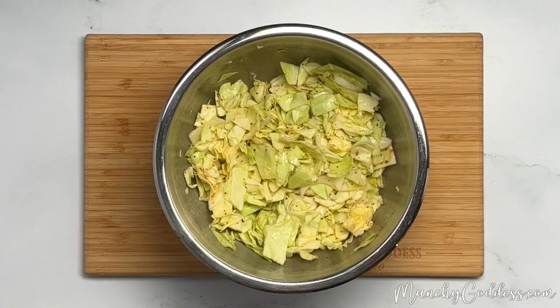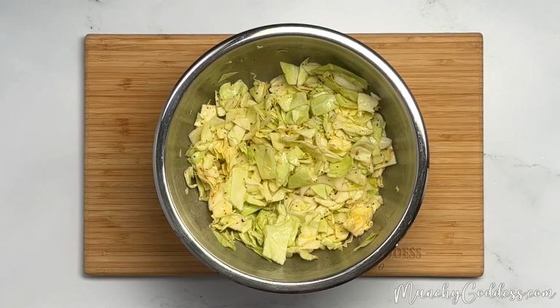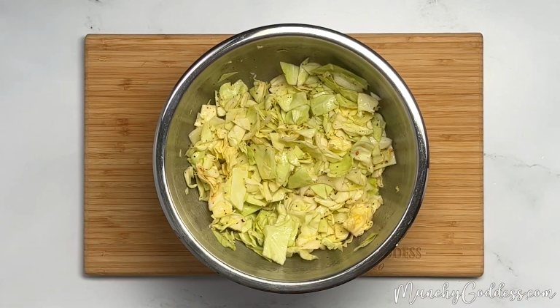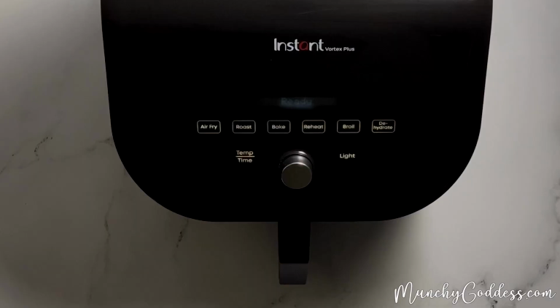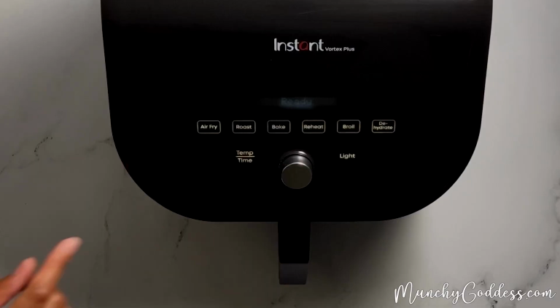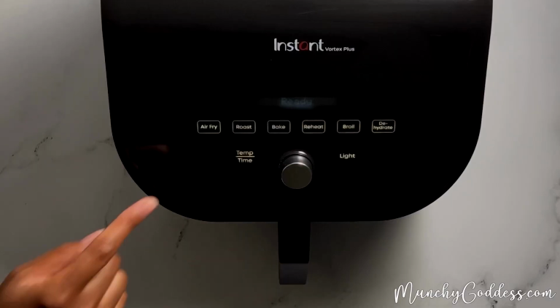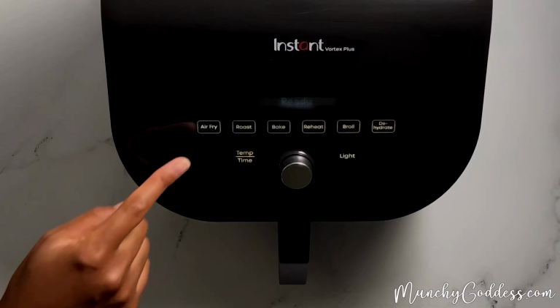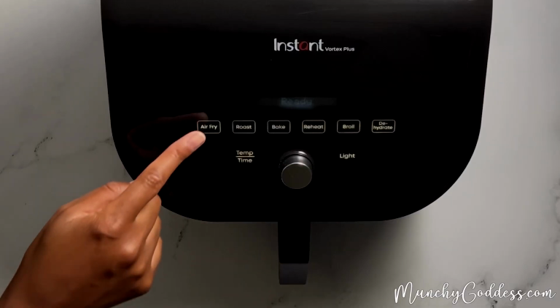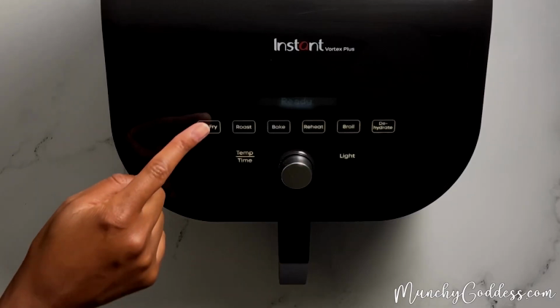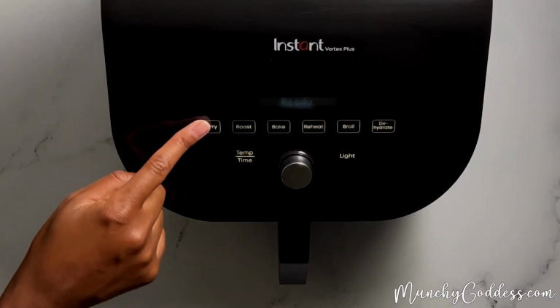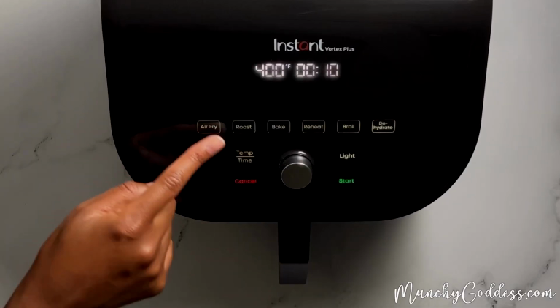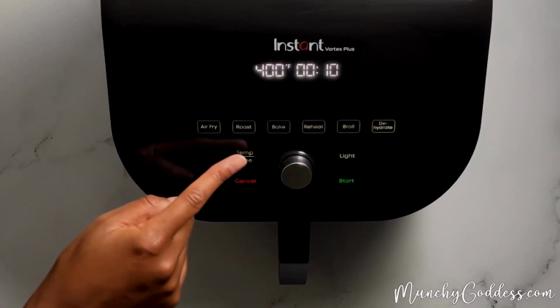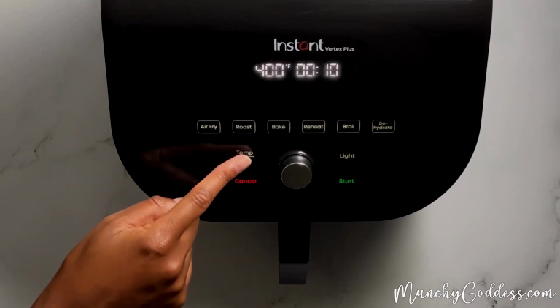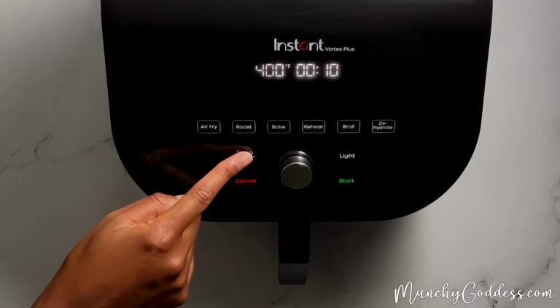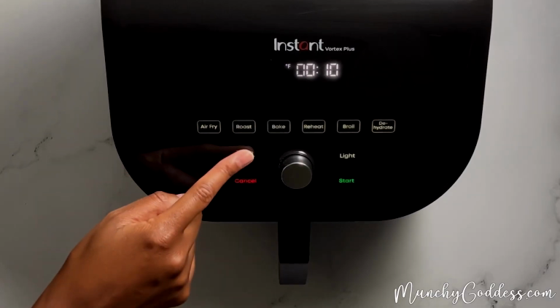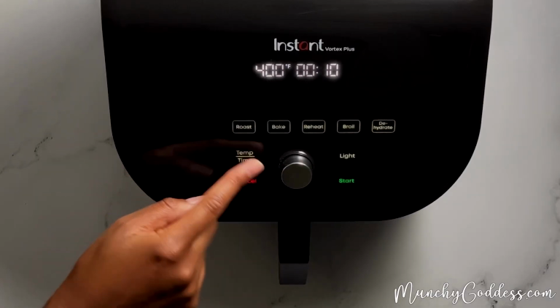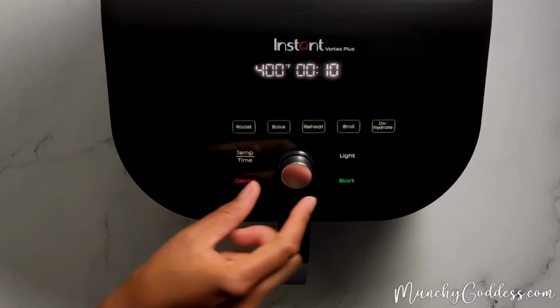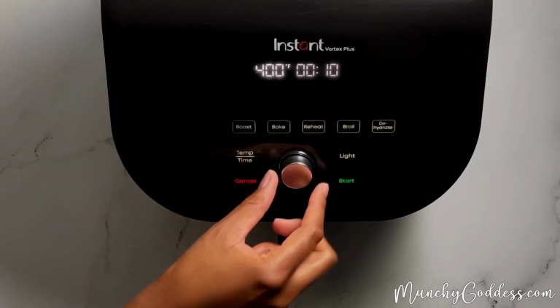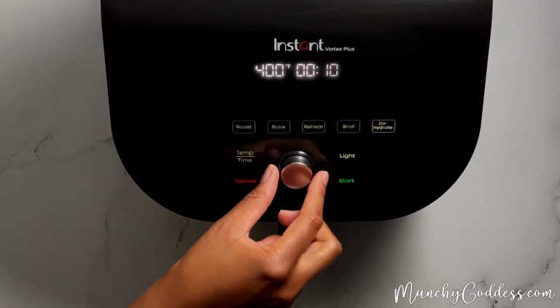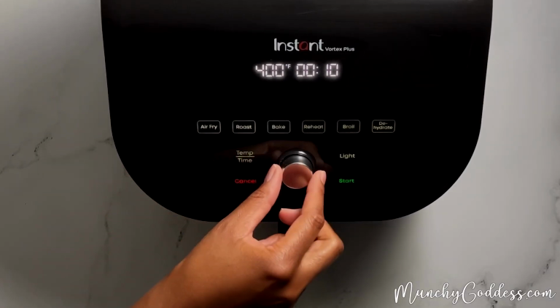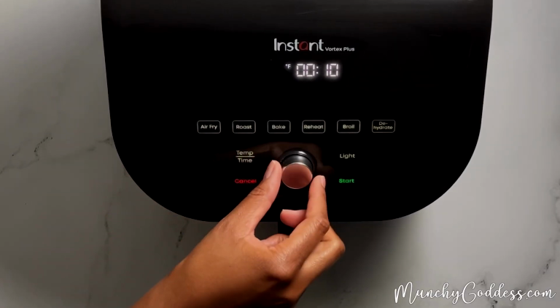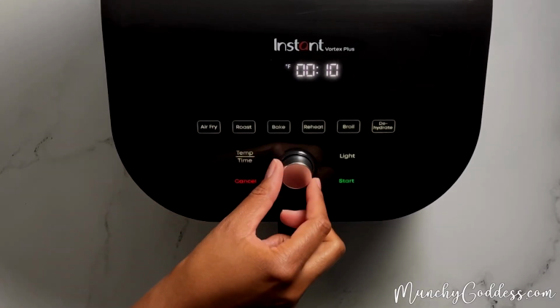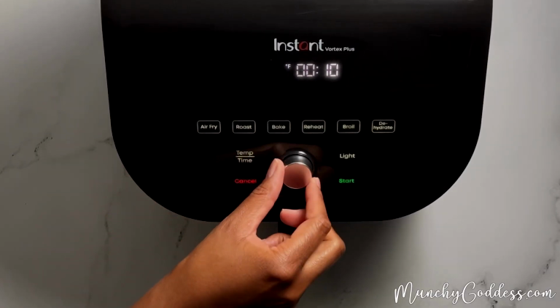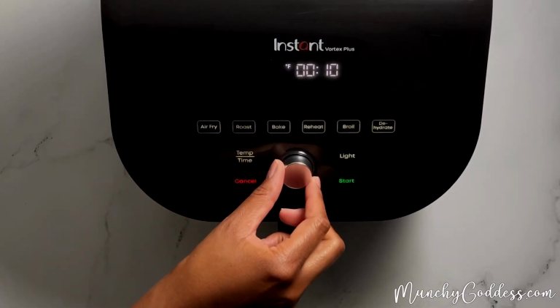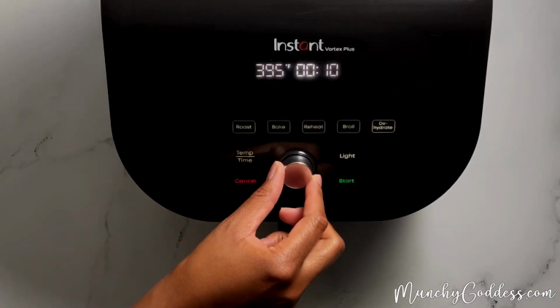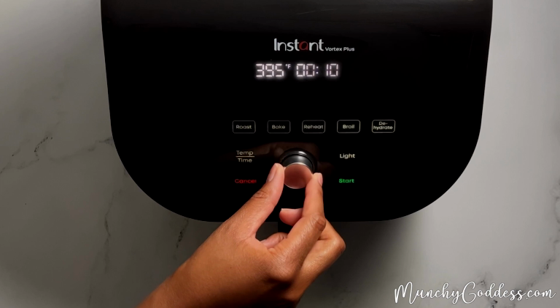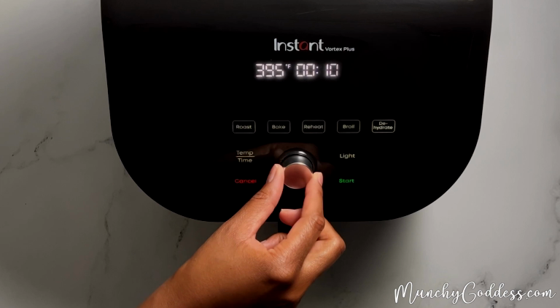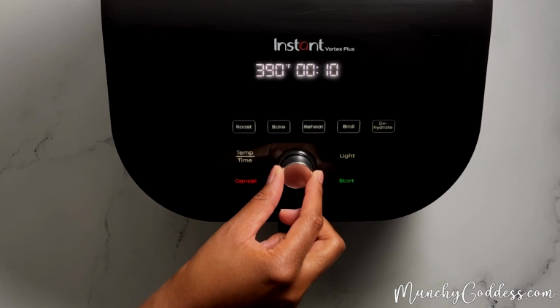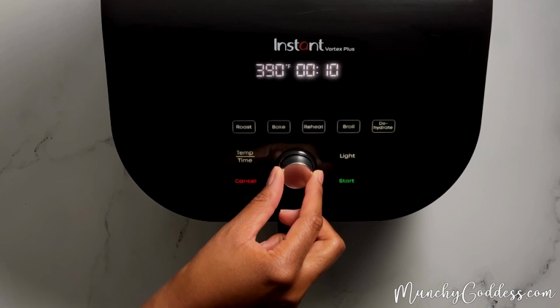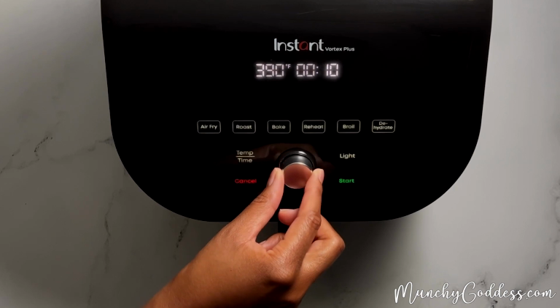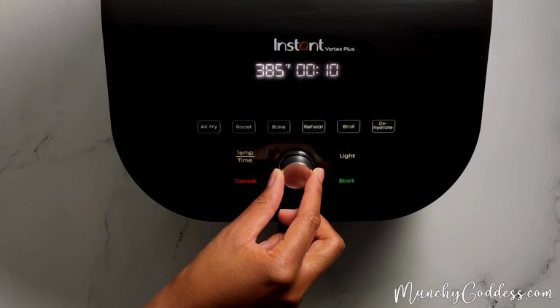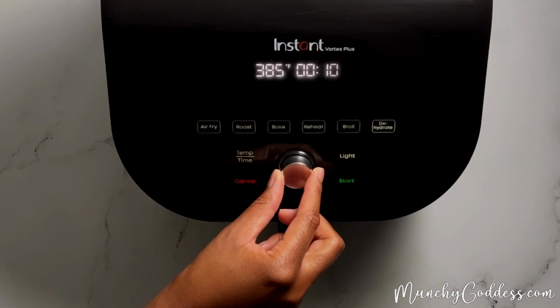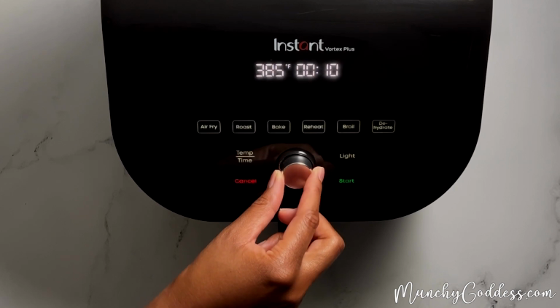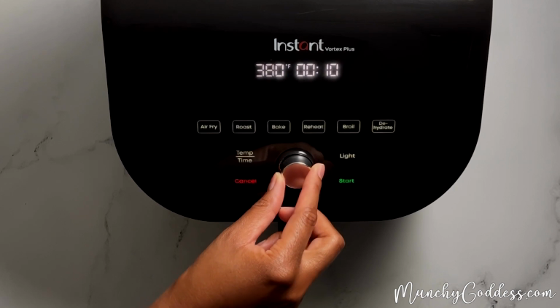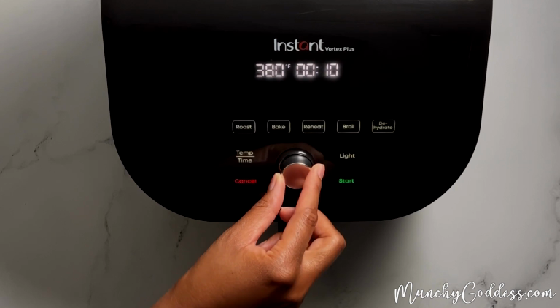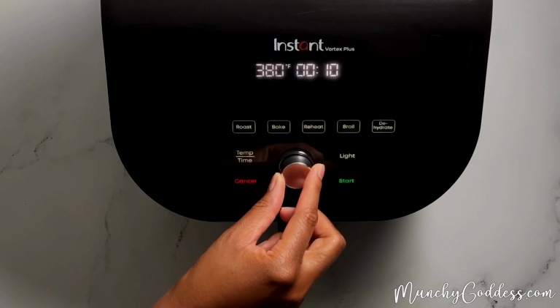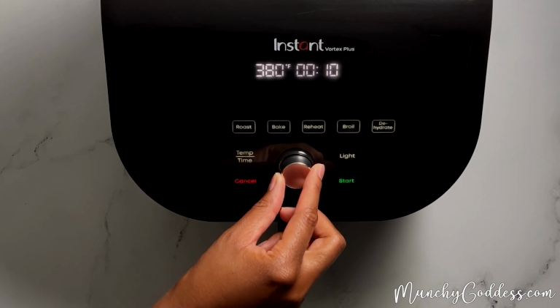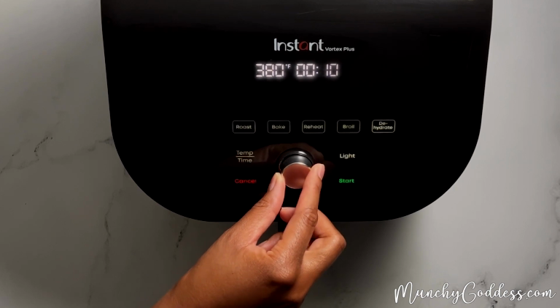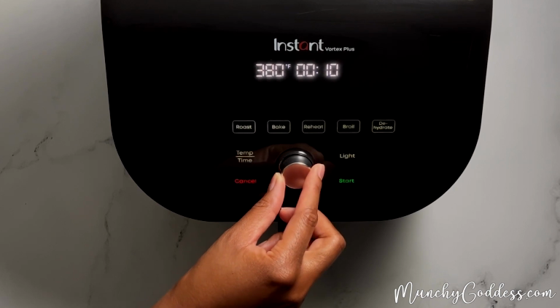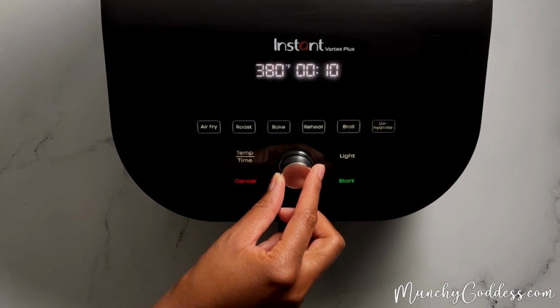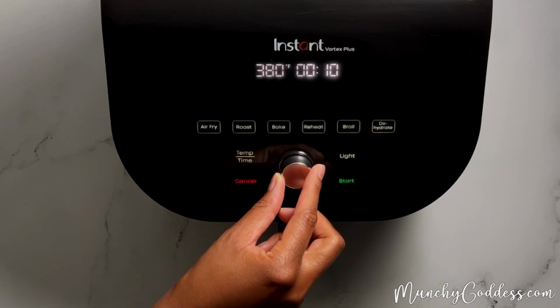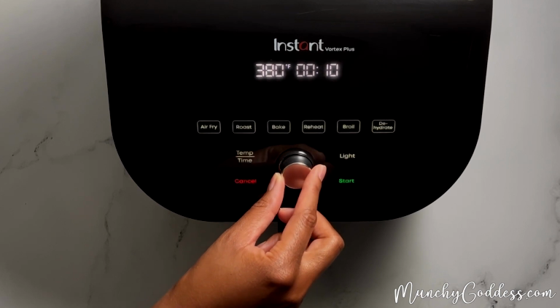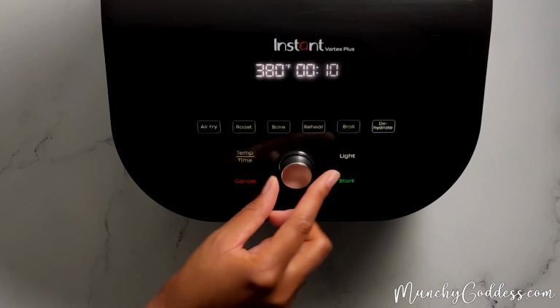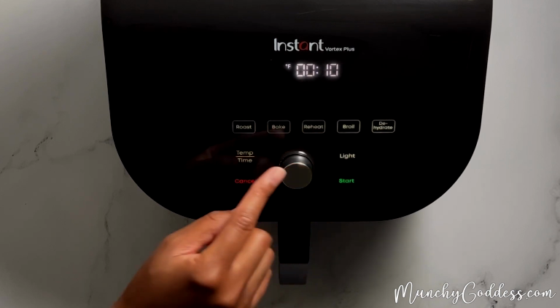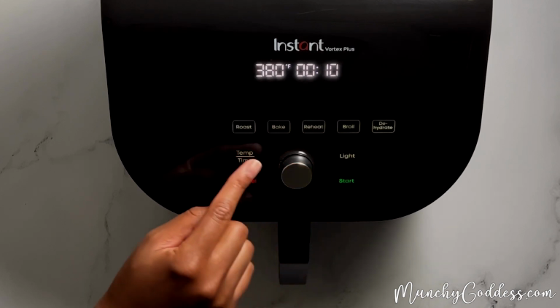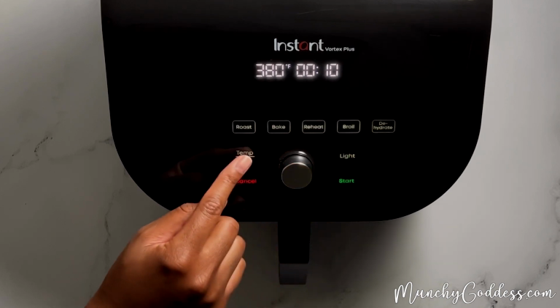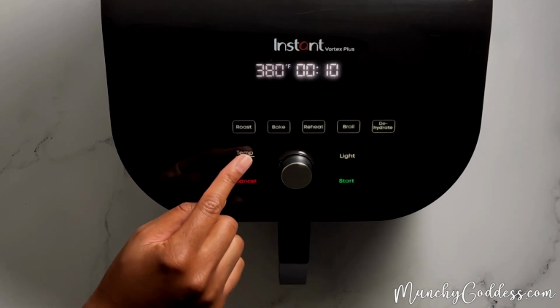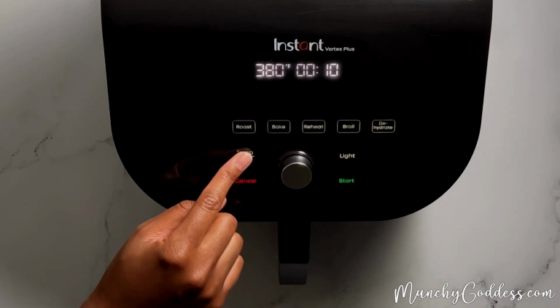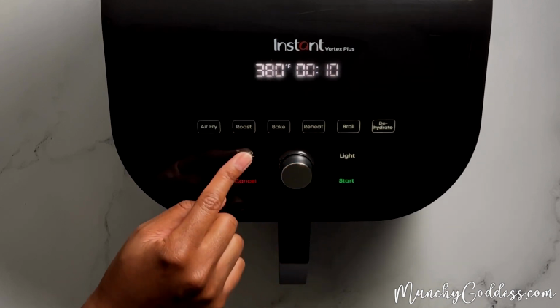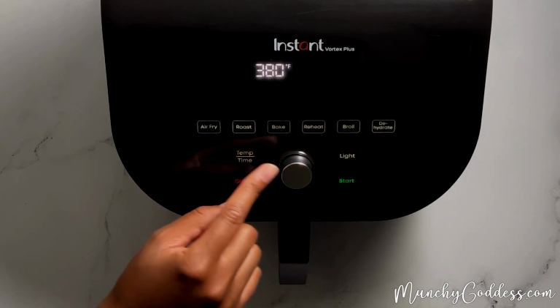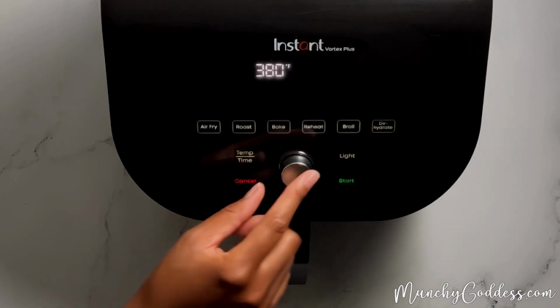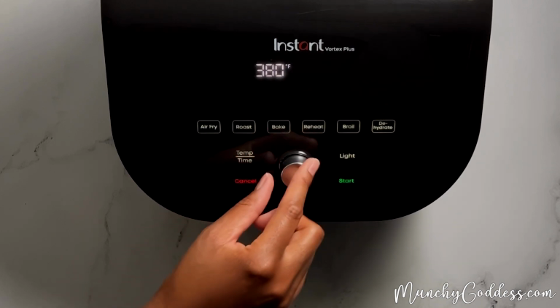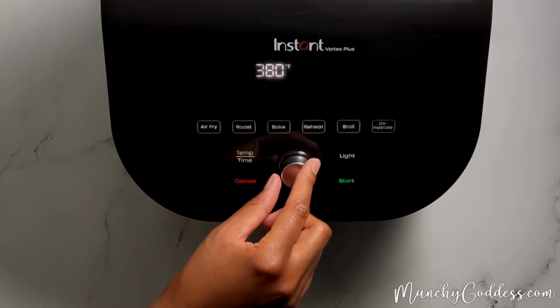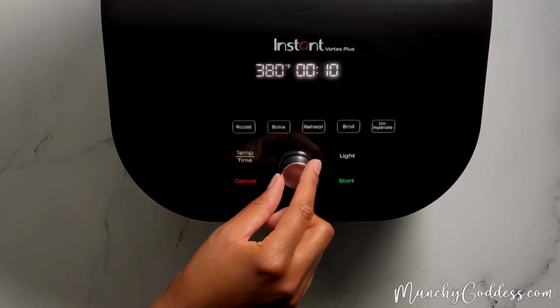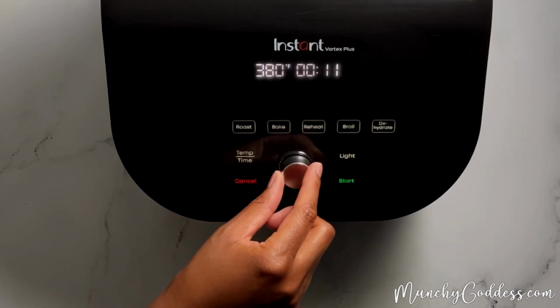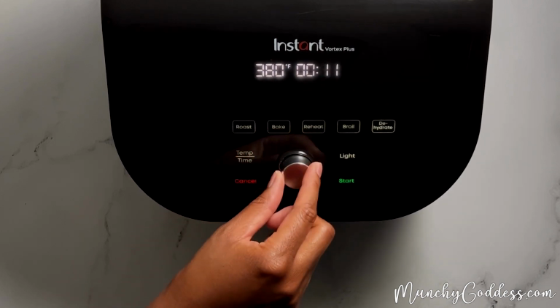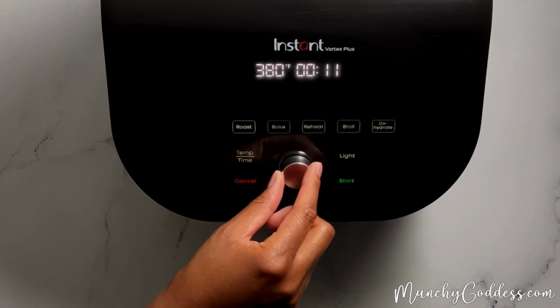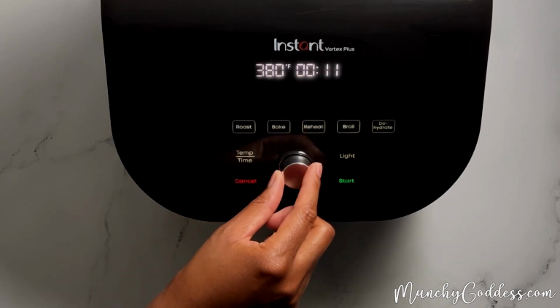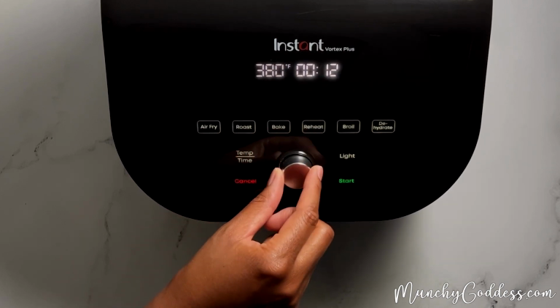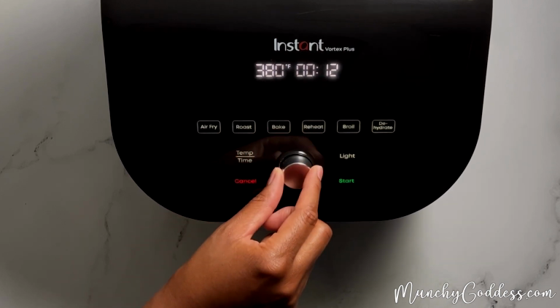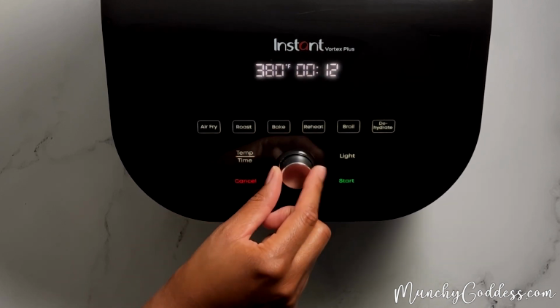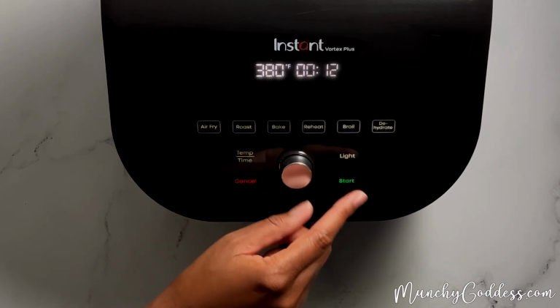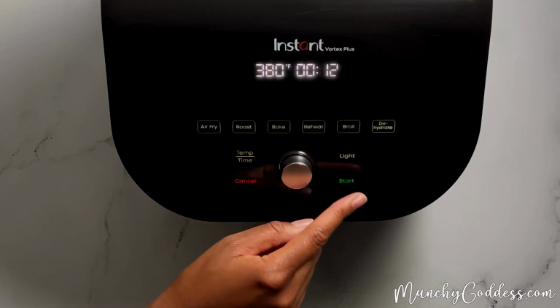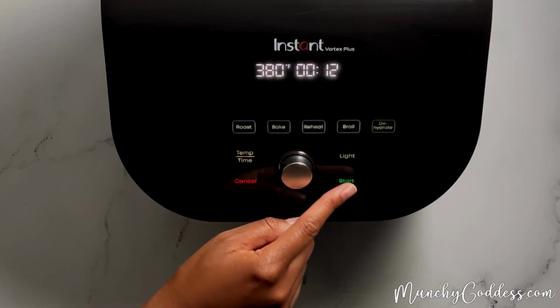Next, preheat the air fryer to 380 degrees Fahrenheit, and set the timer for 12 minutes.